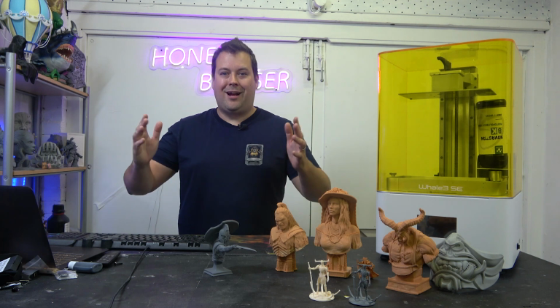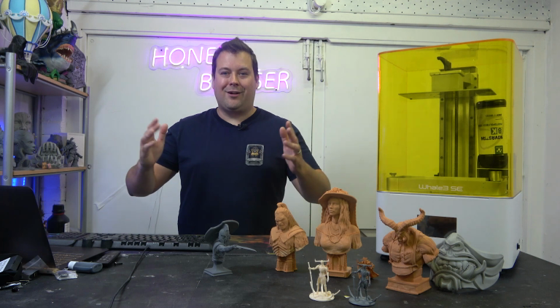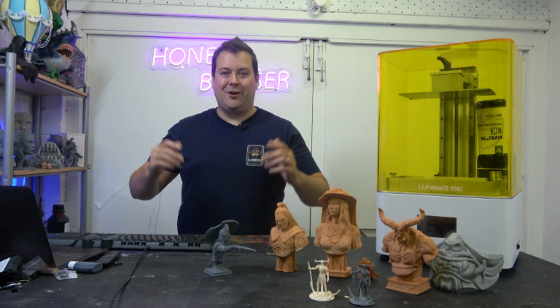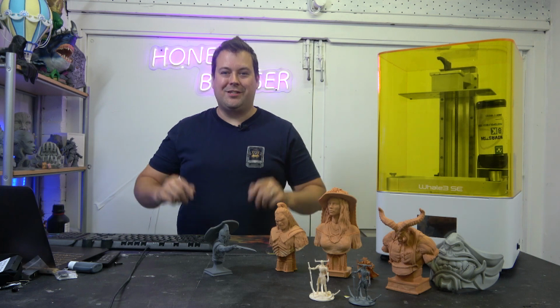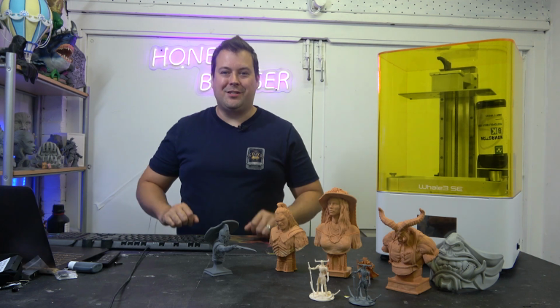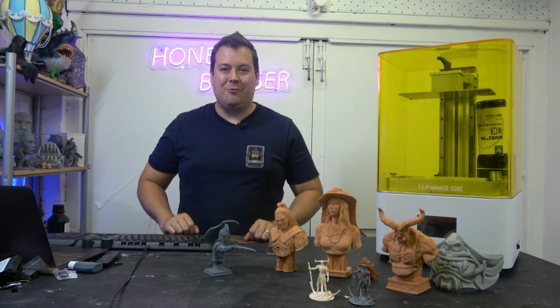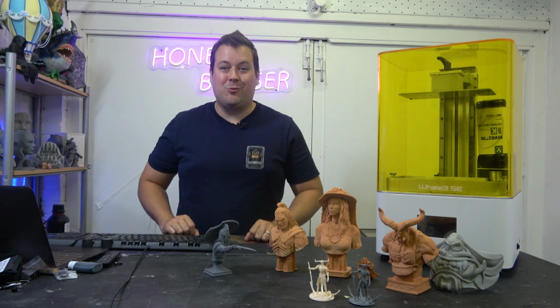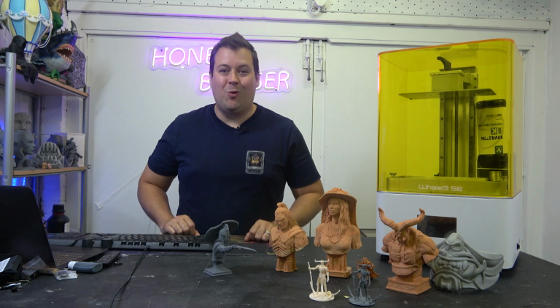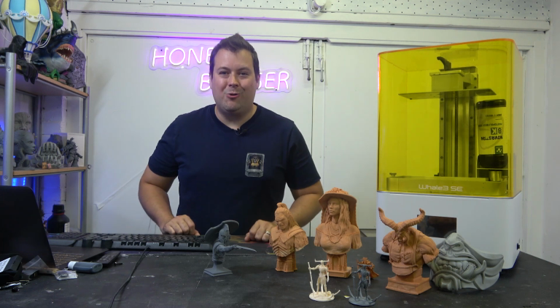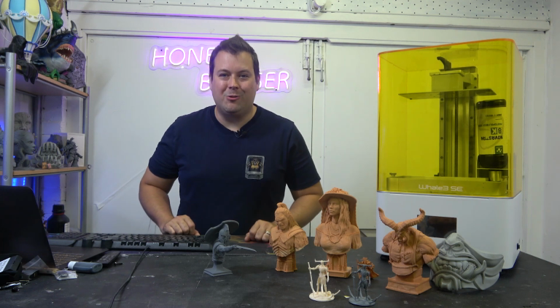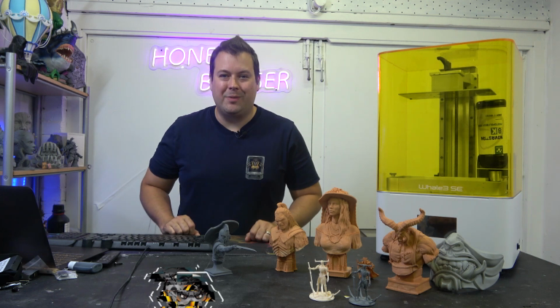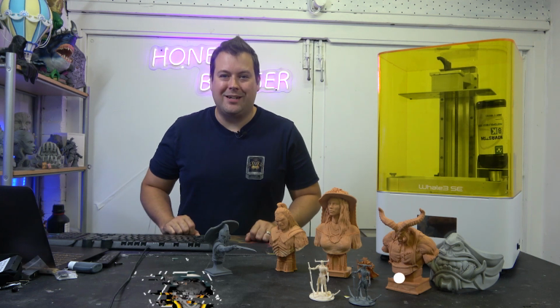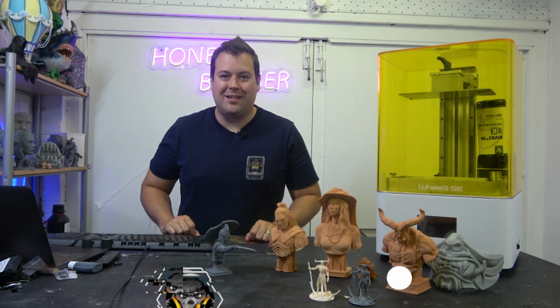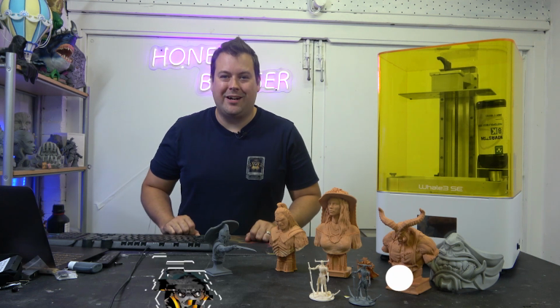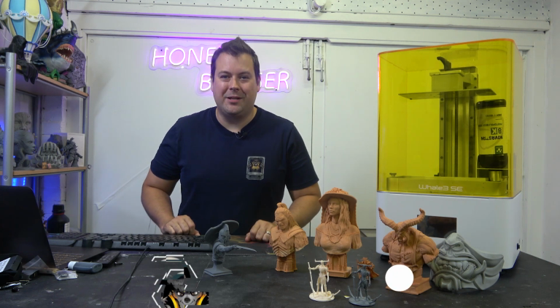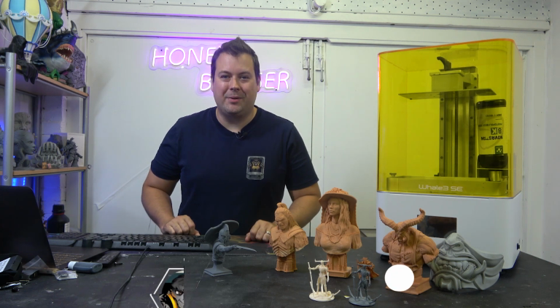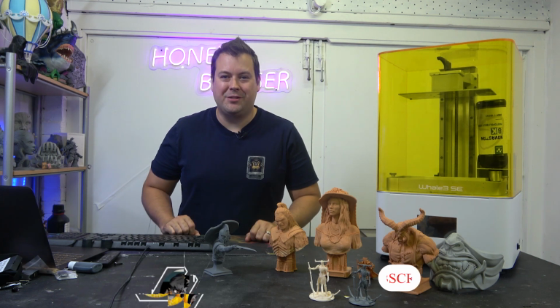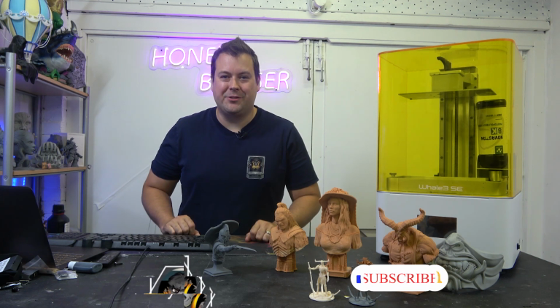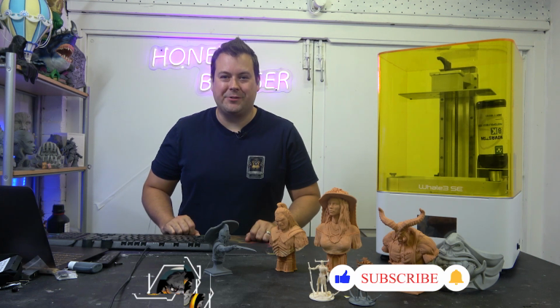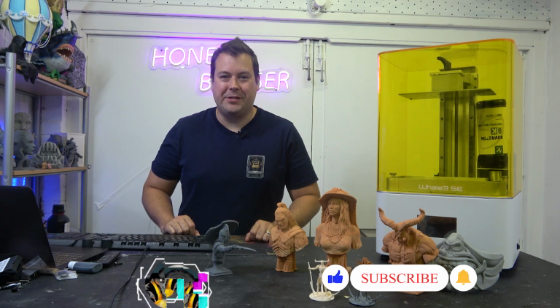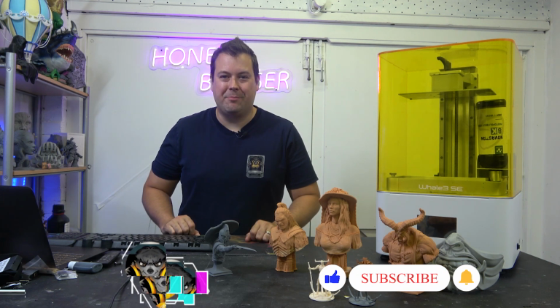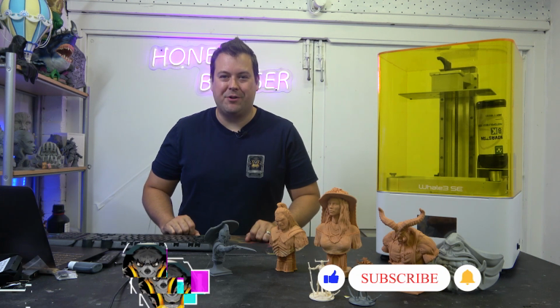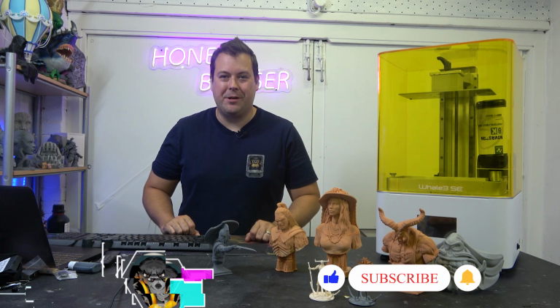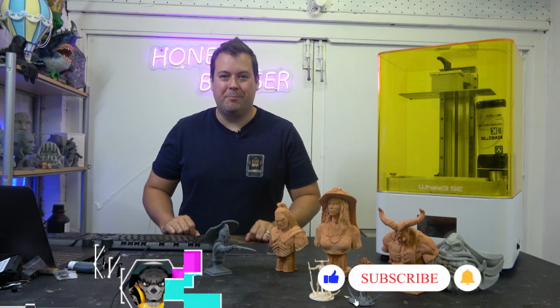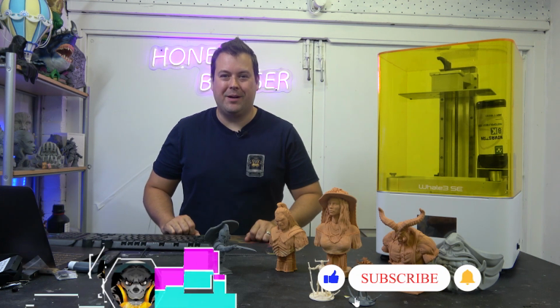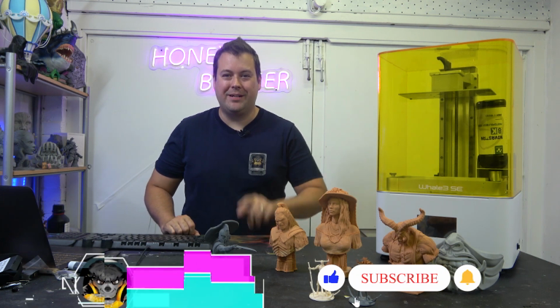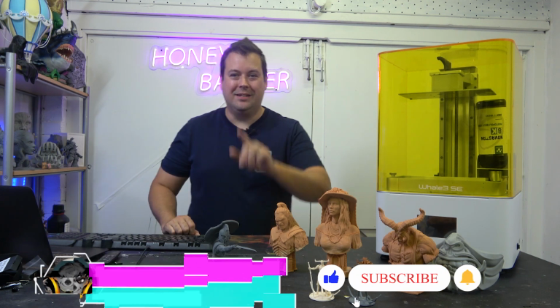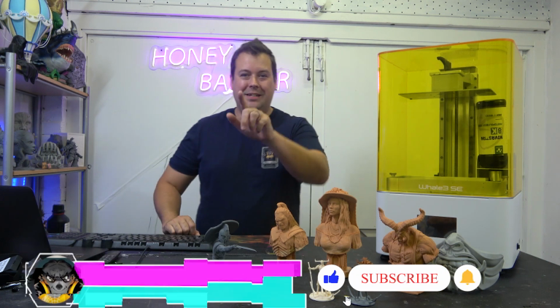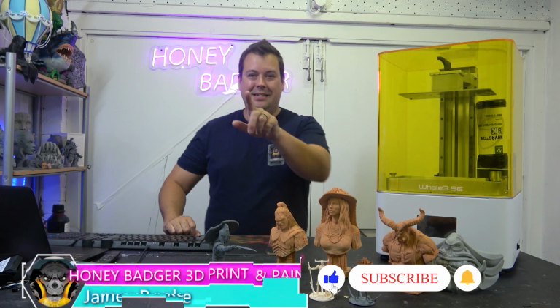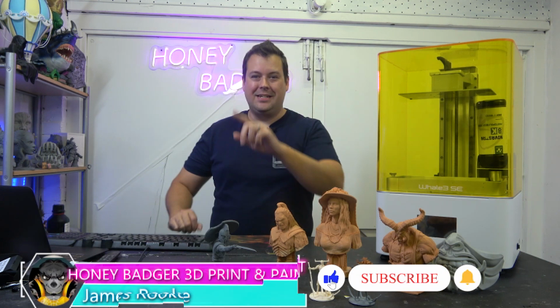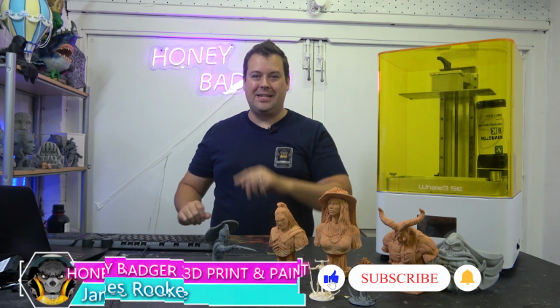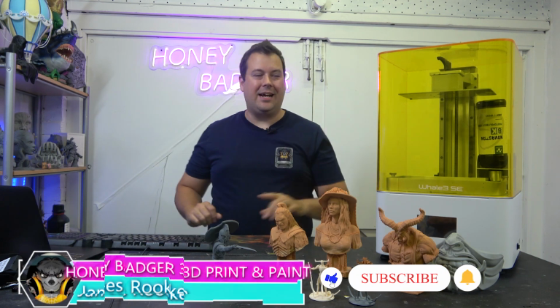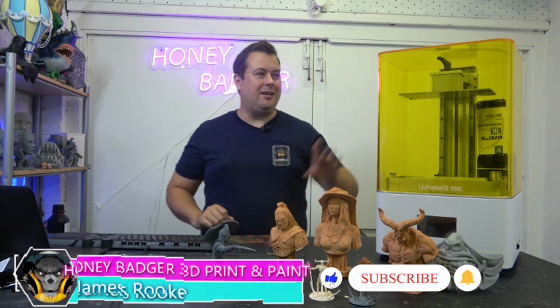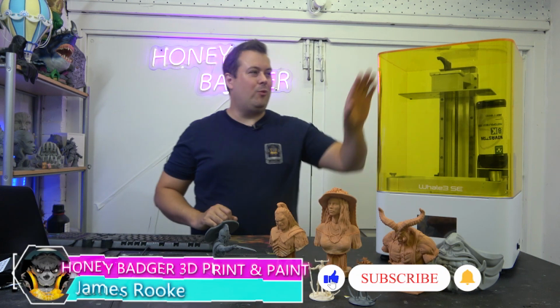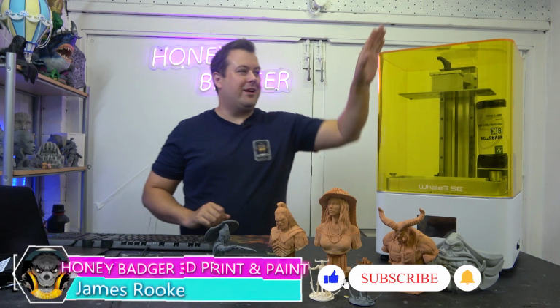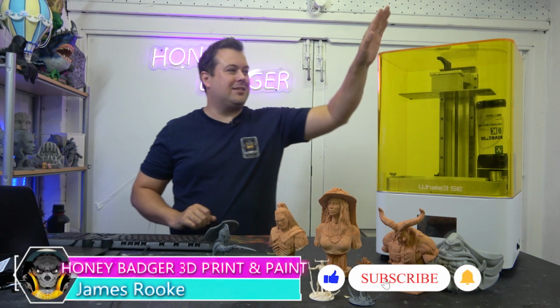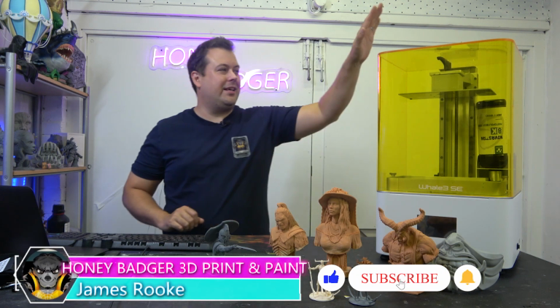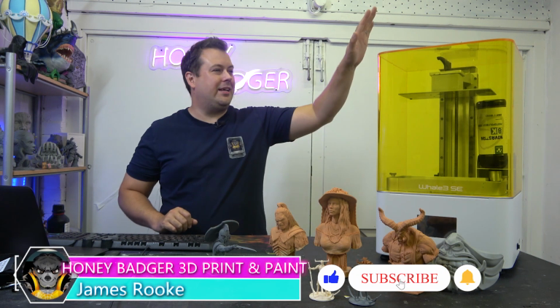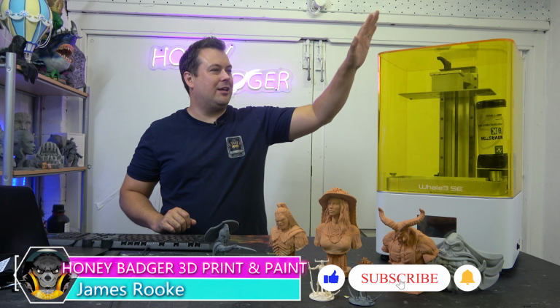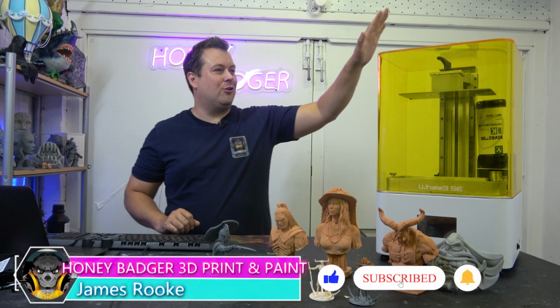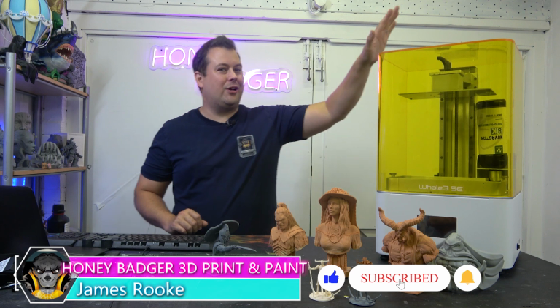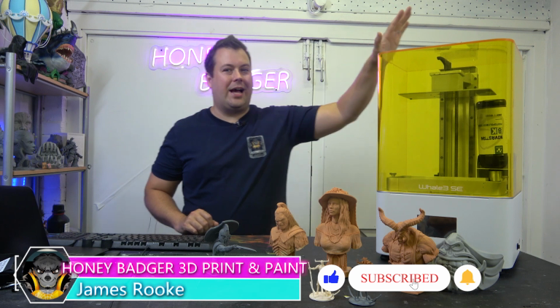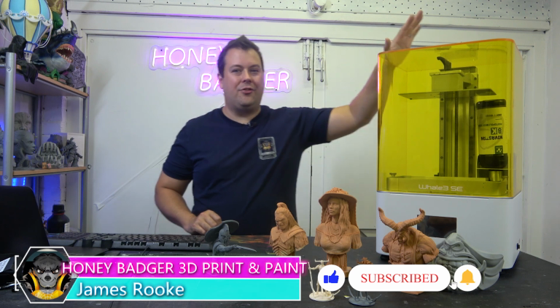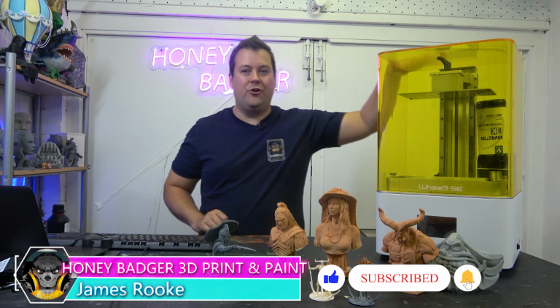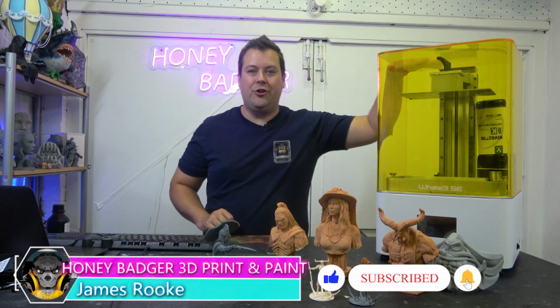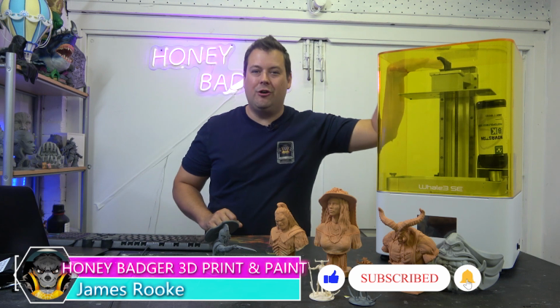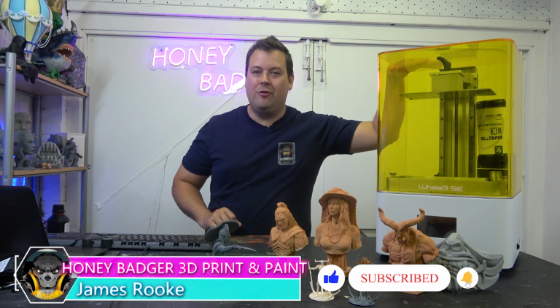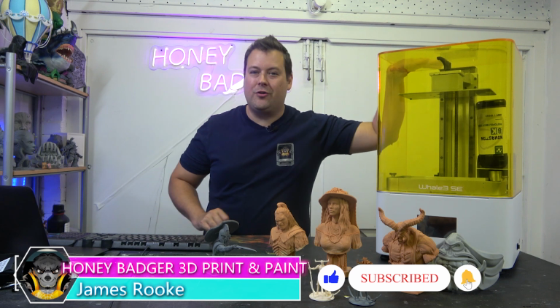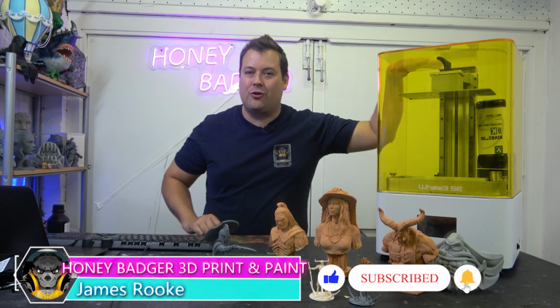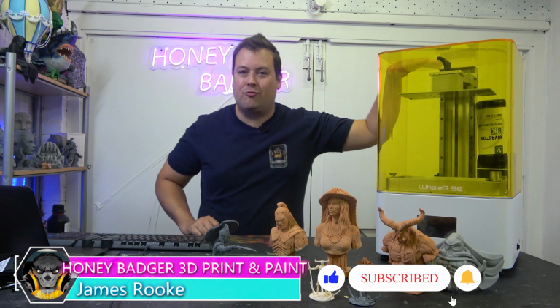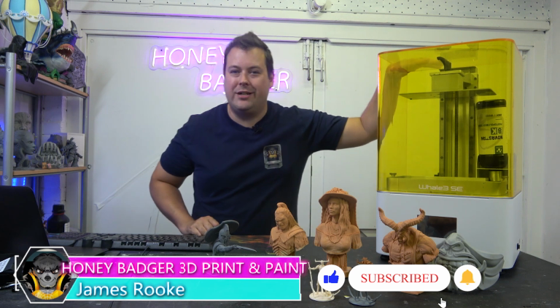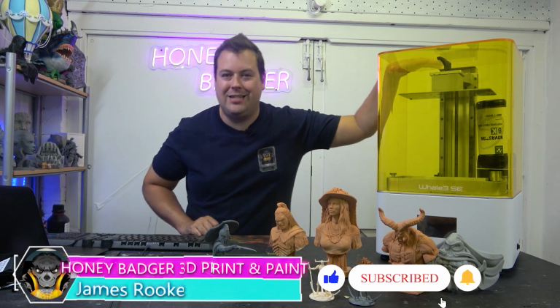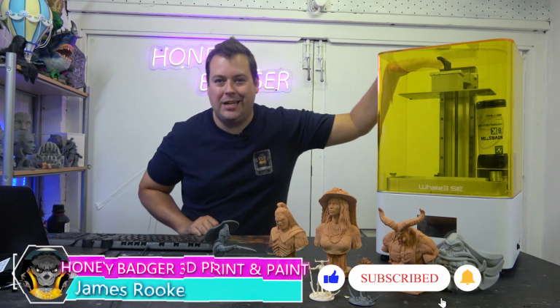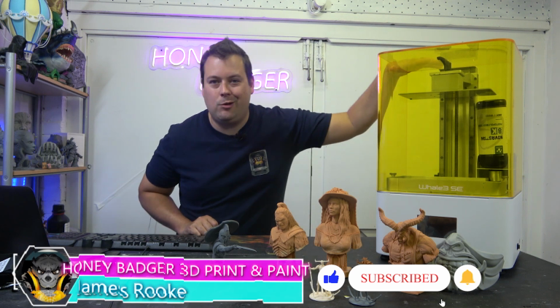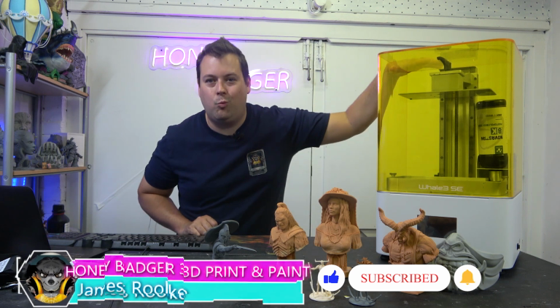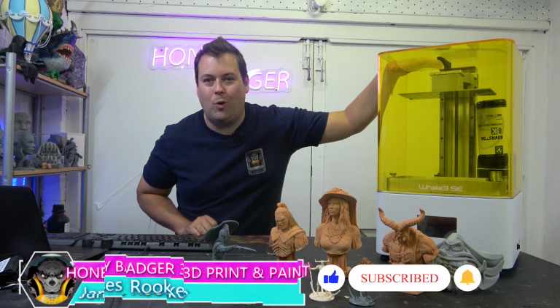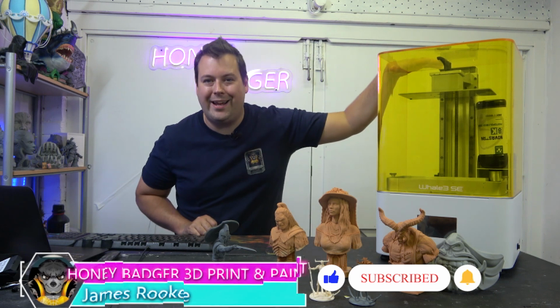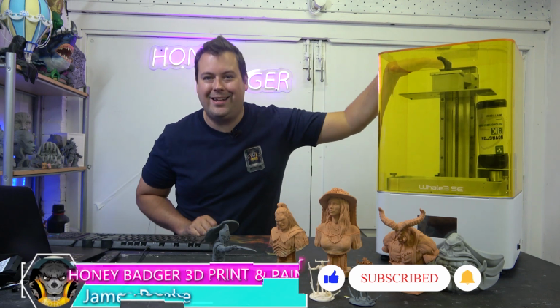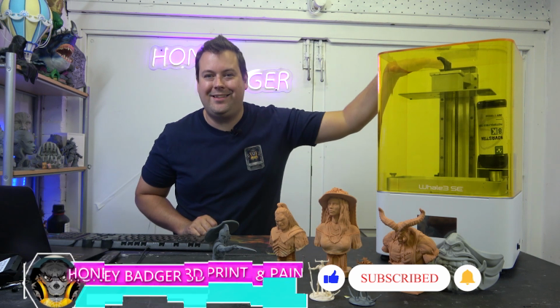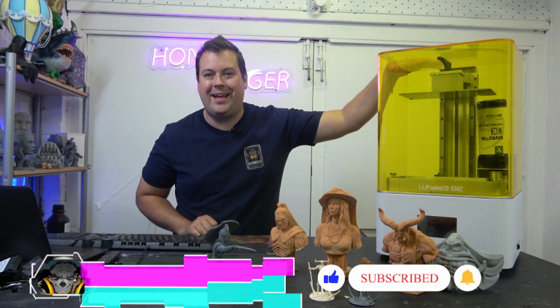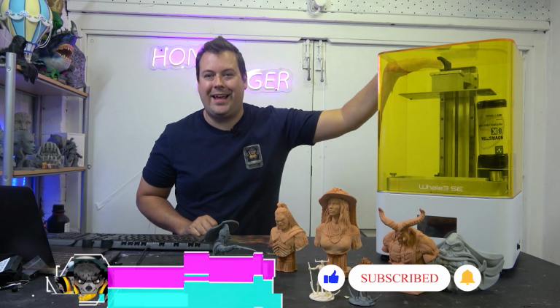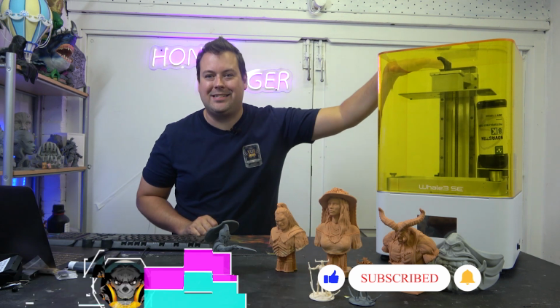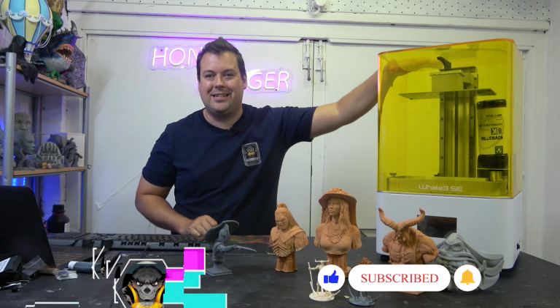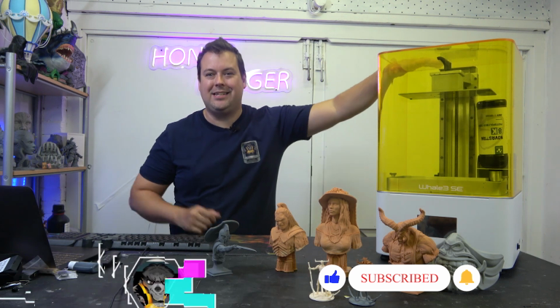Hello guys and welcome back to Honey Badger 3D Print and Paint. Today we are taking a look at the Nova 3D Whale SE.